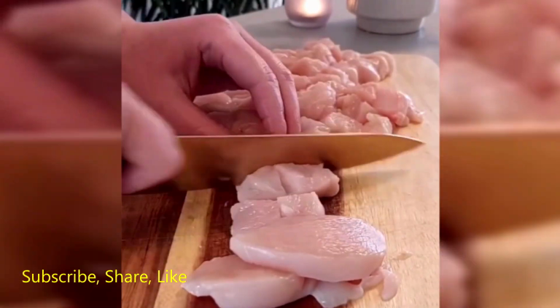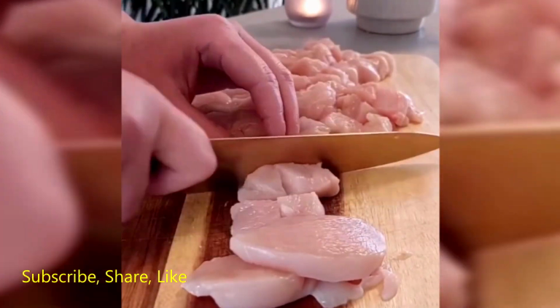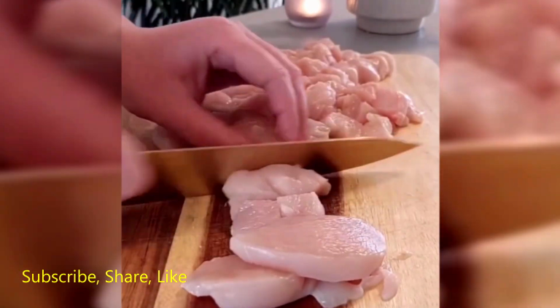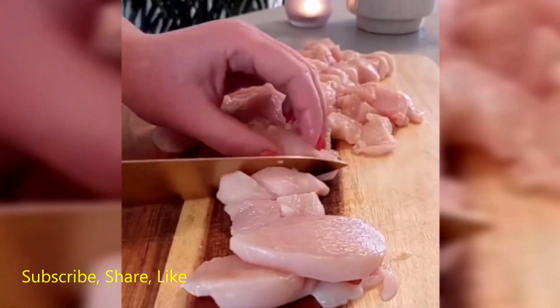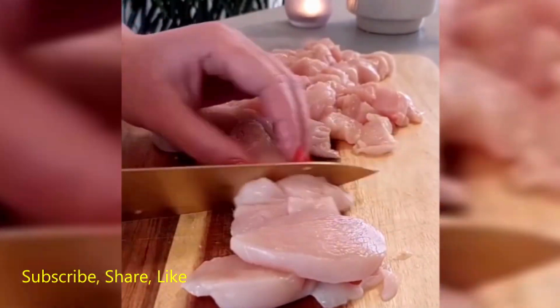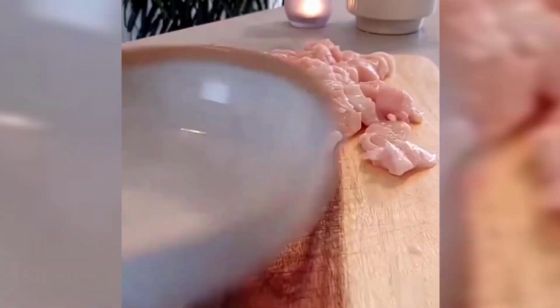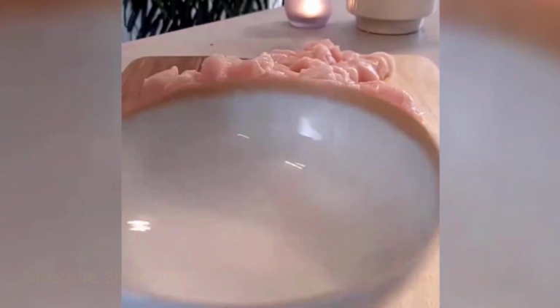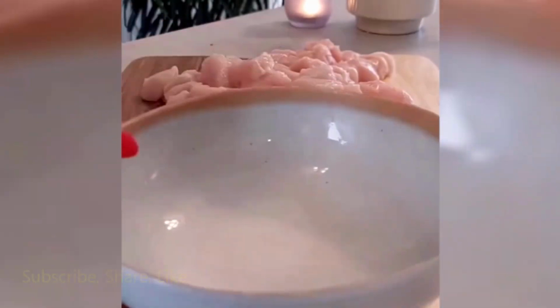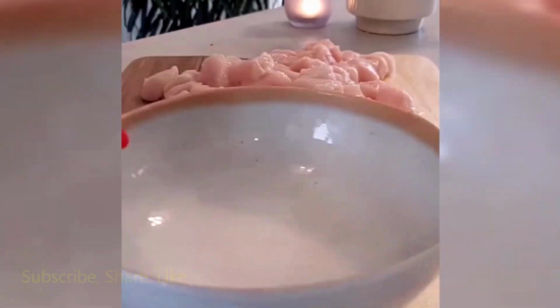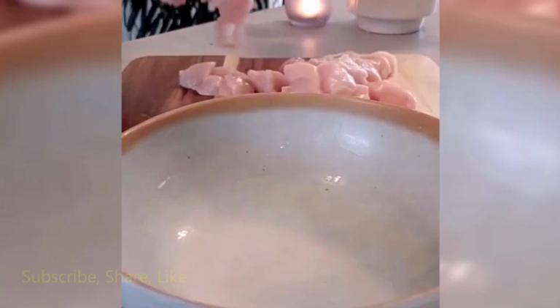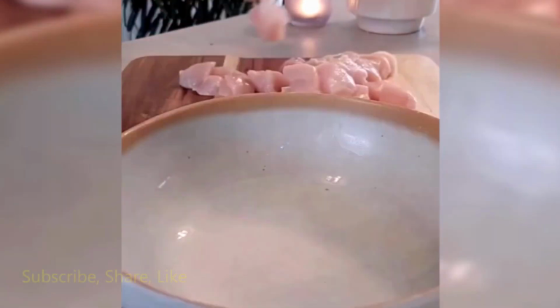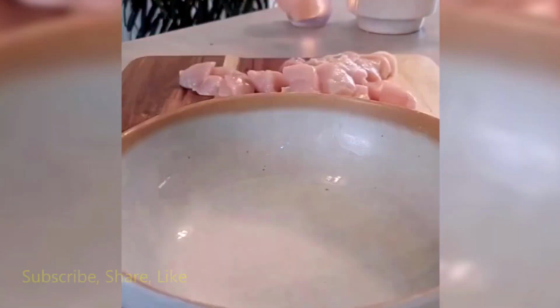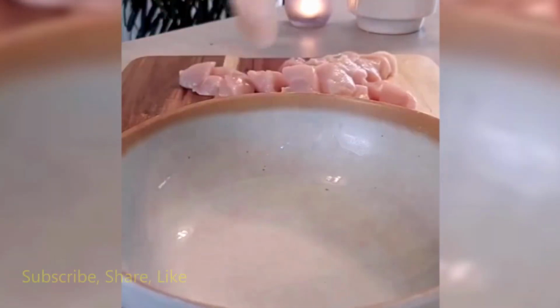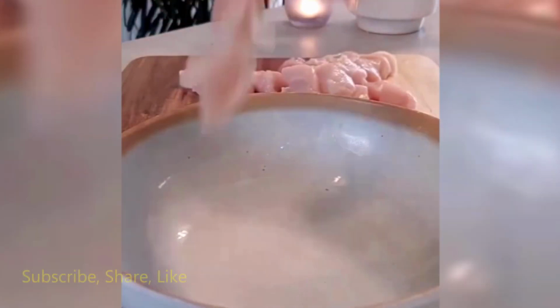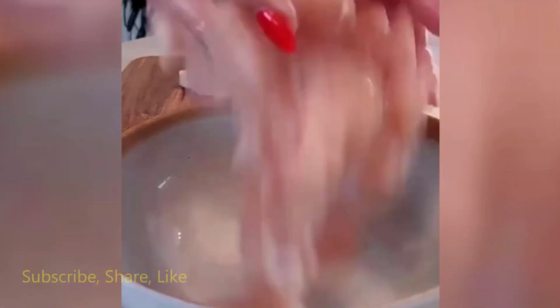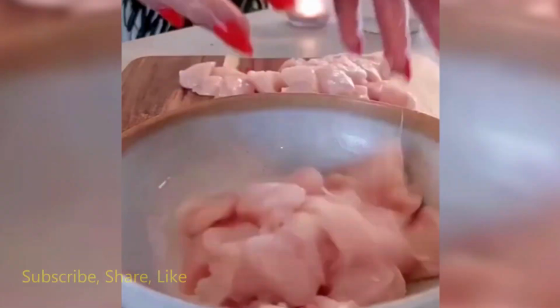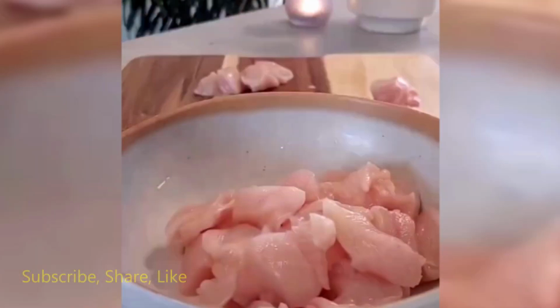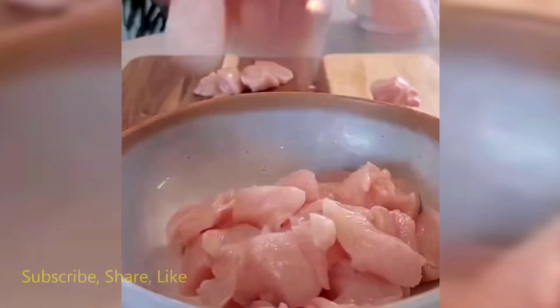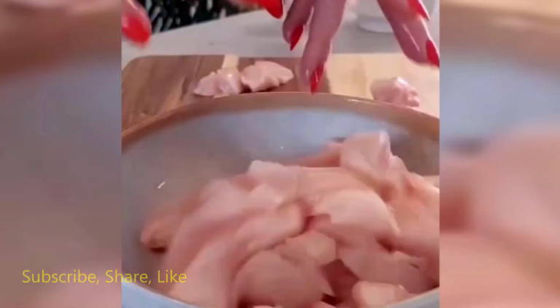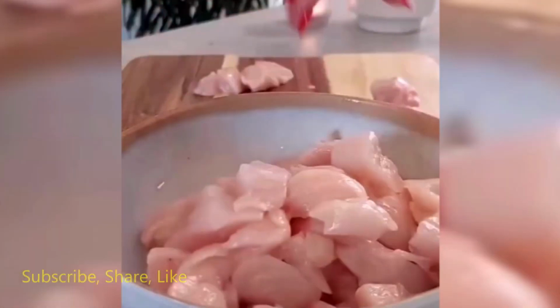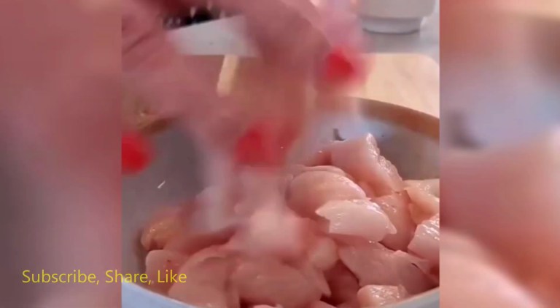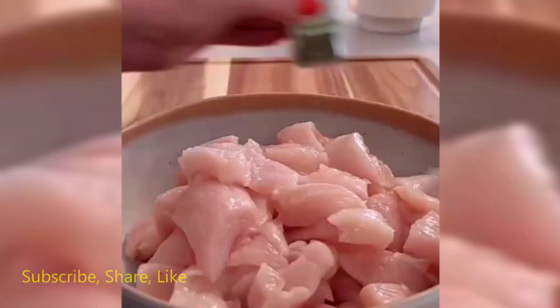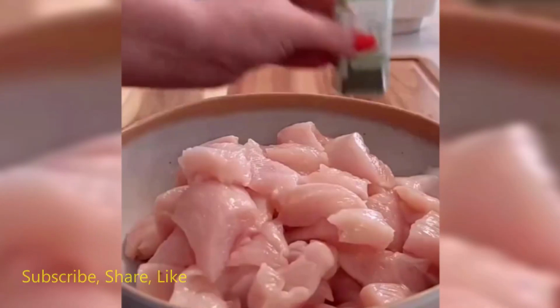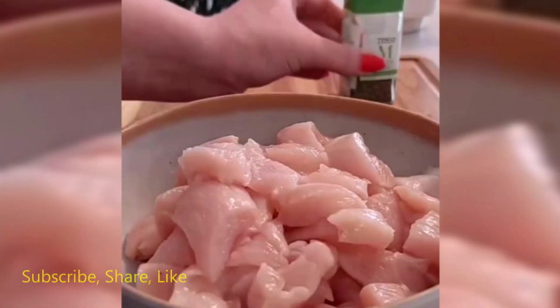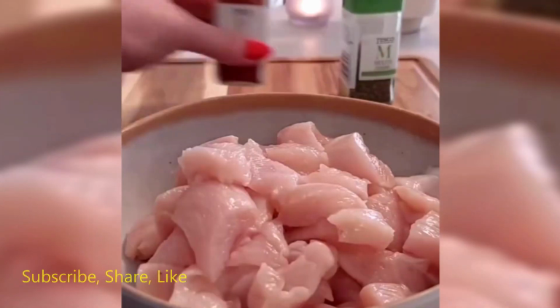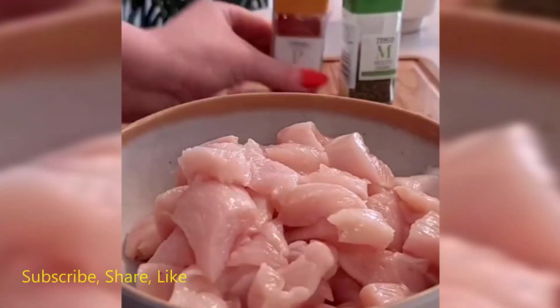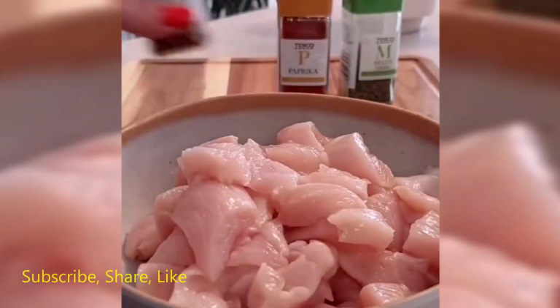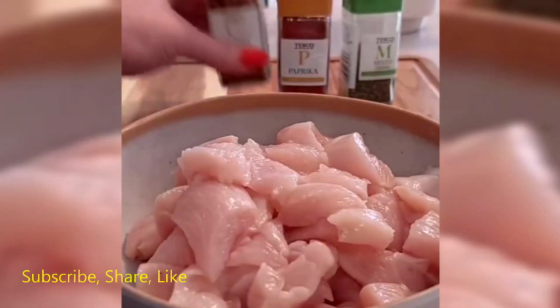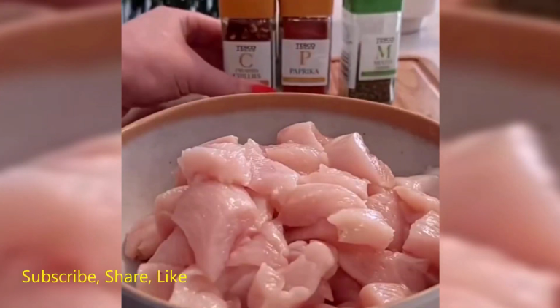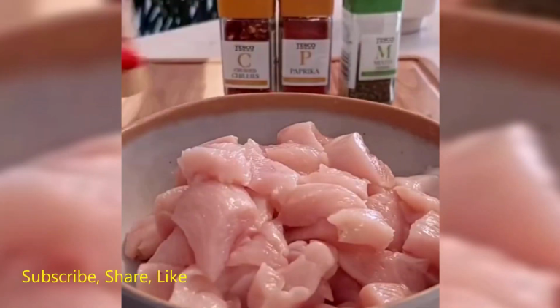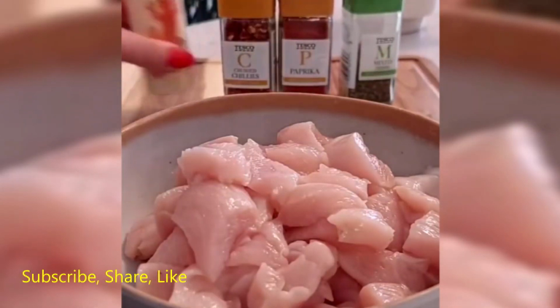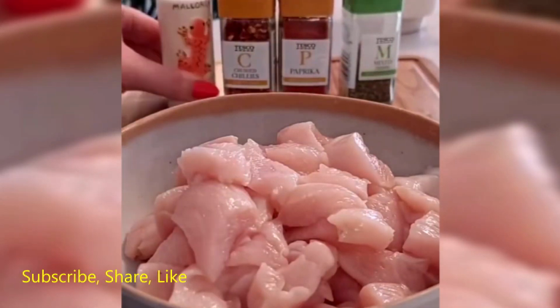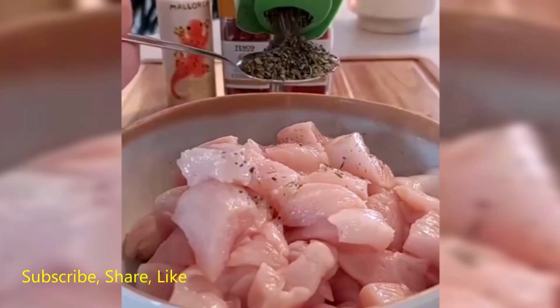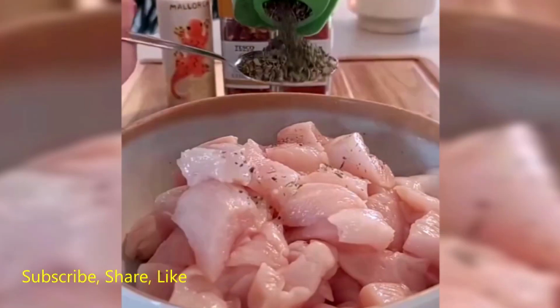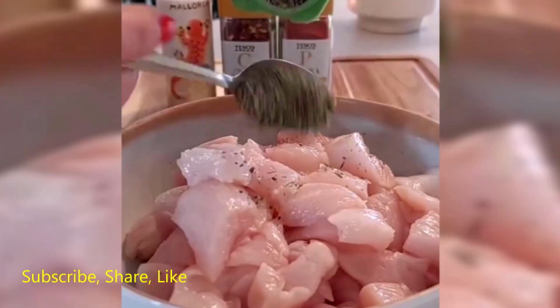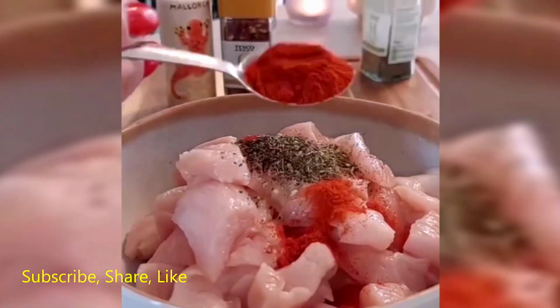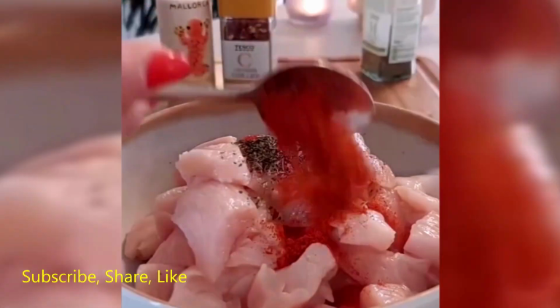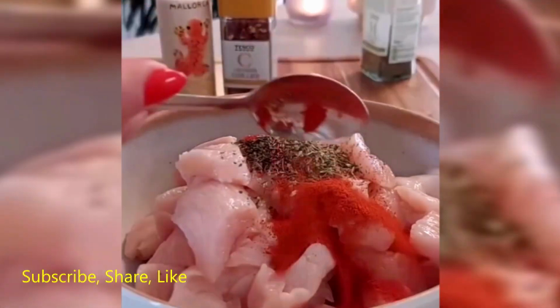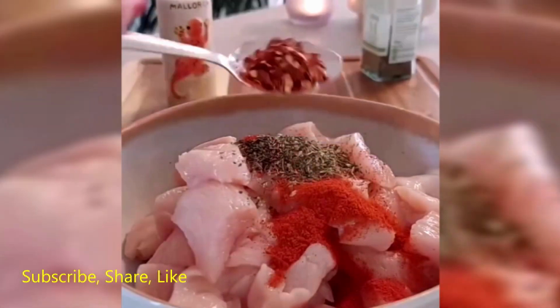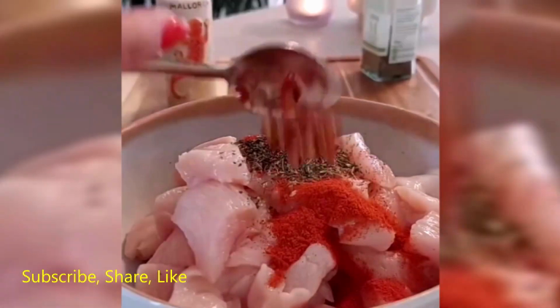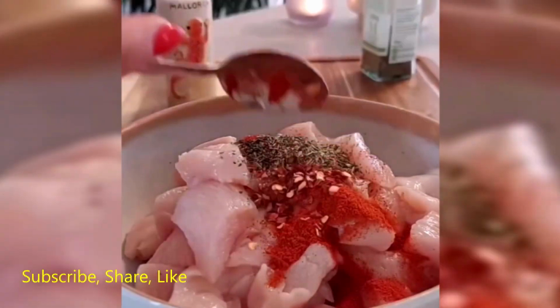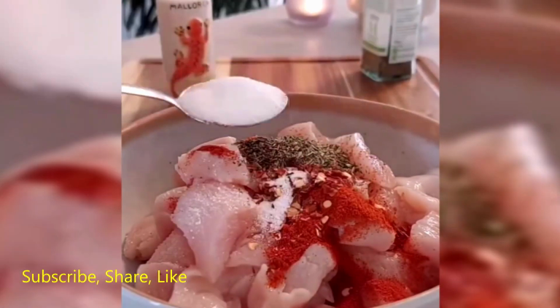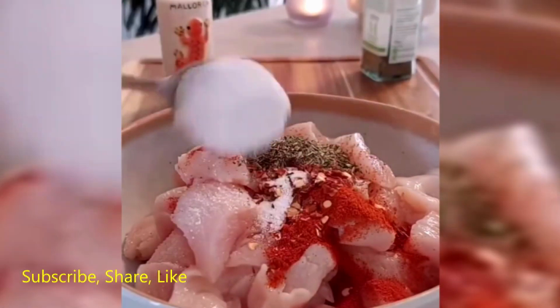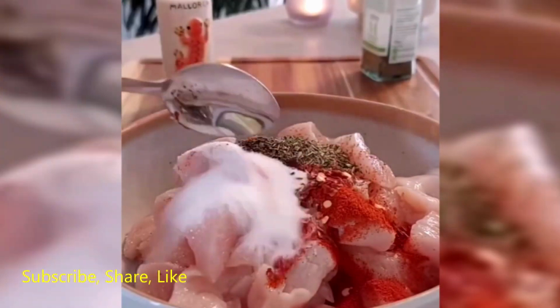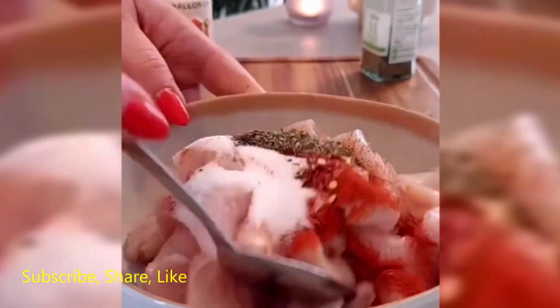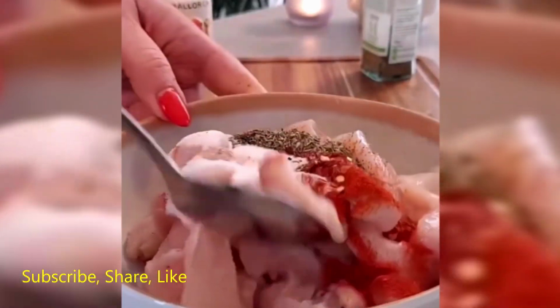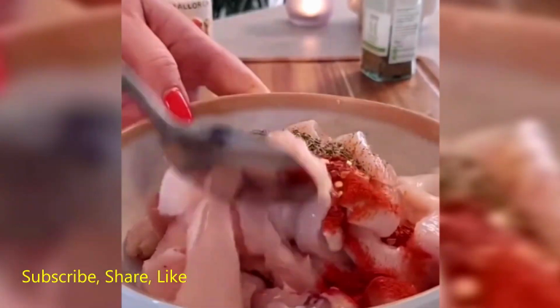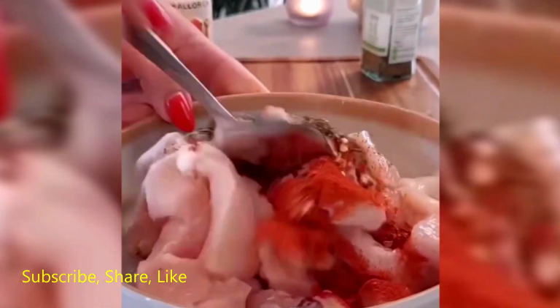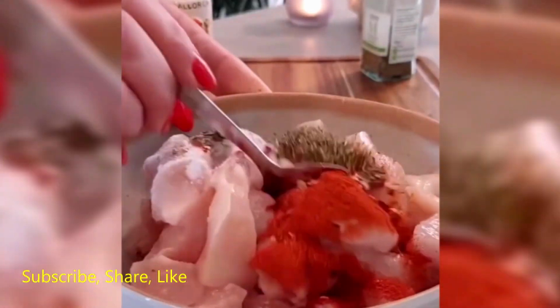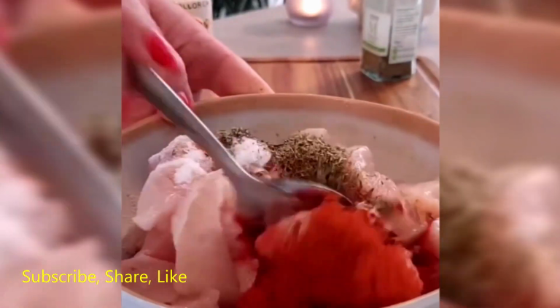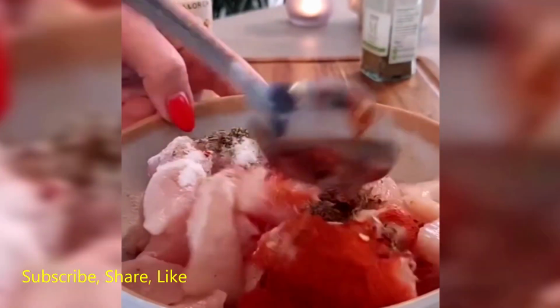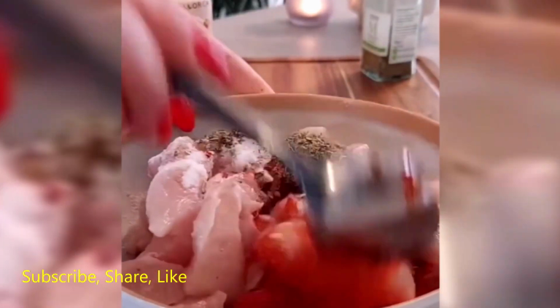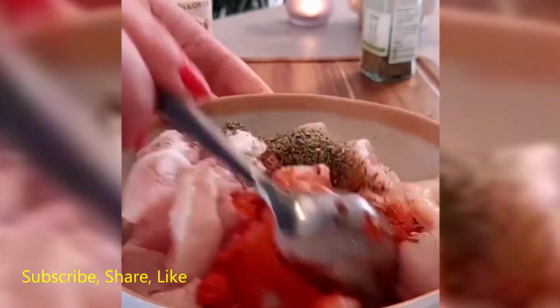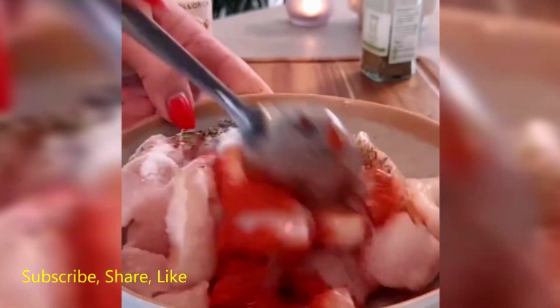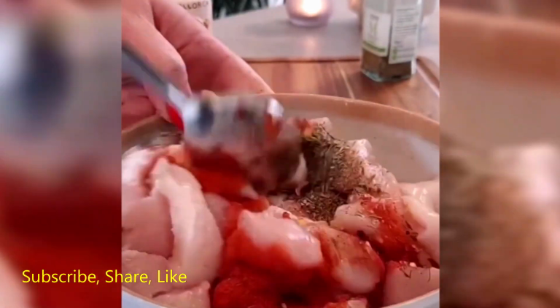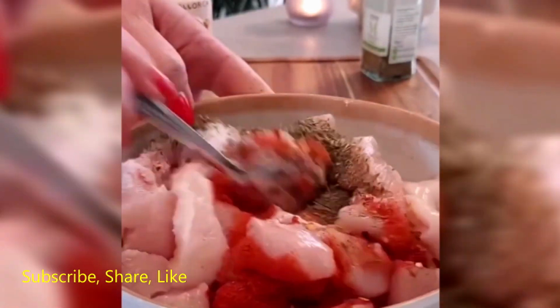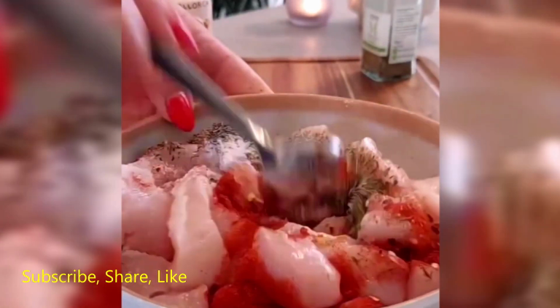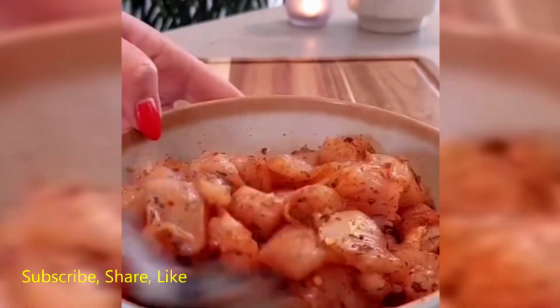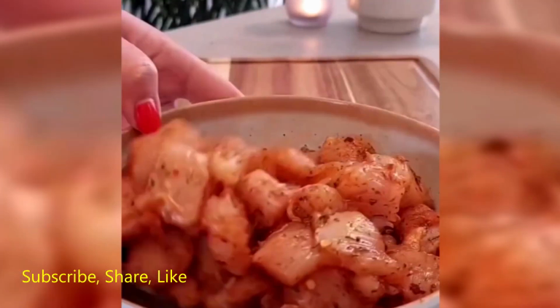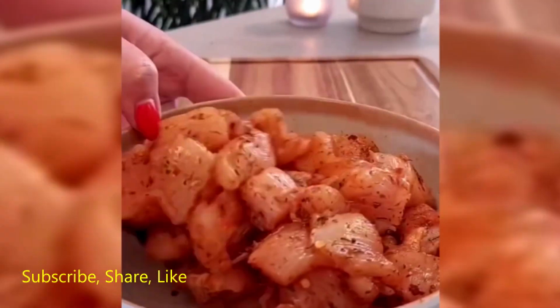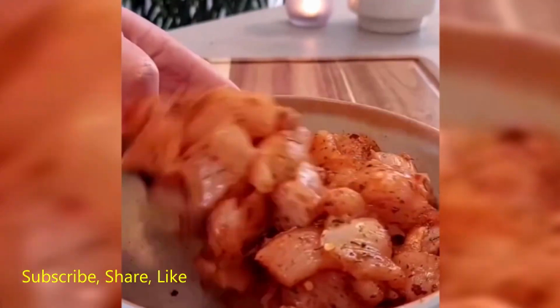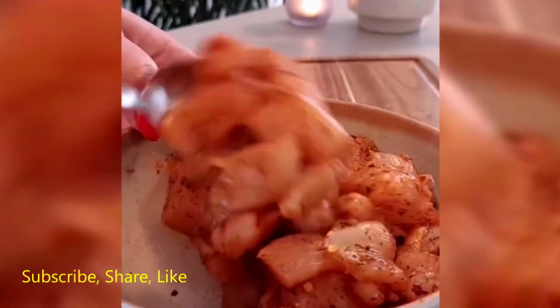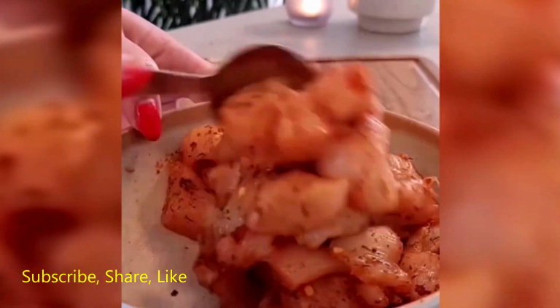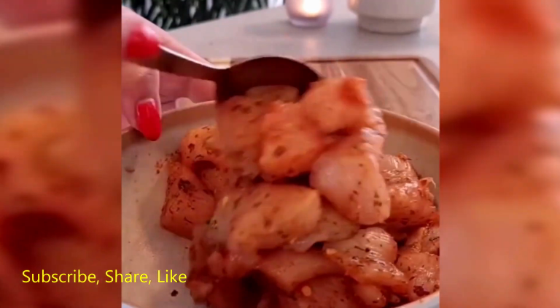Meanwhile, add the chopped broccoli to the pasta water a few minutes before the pasta is done. Drain and set aside.